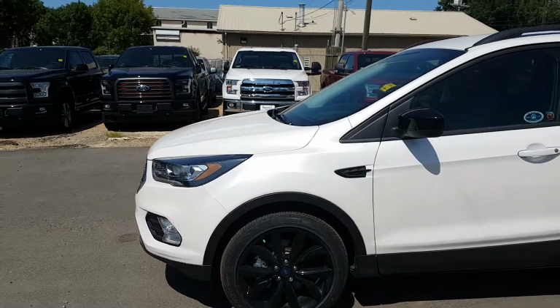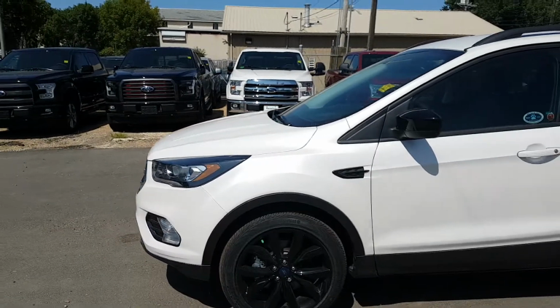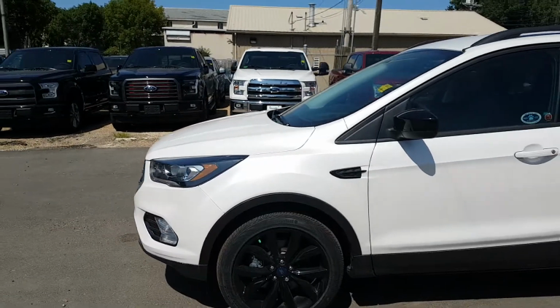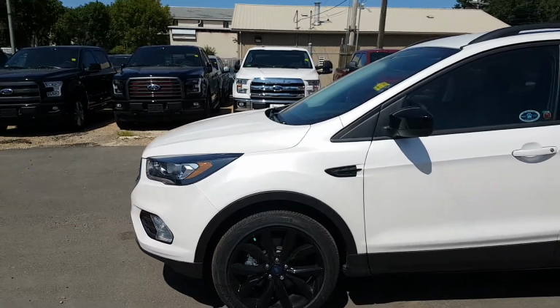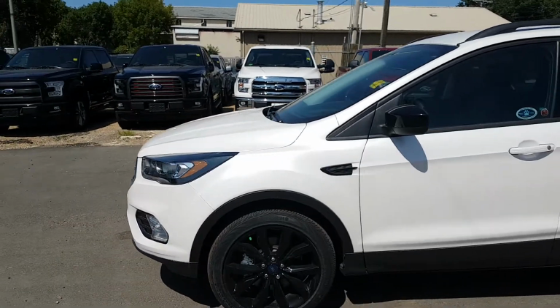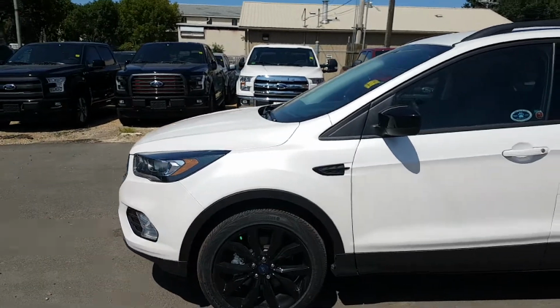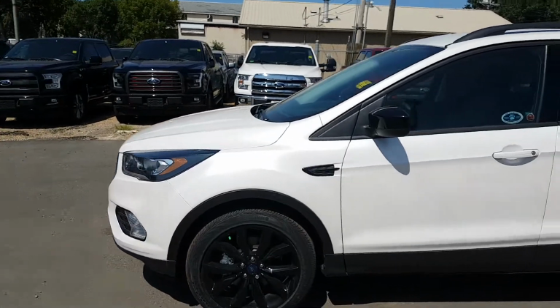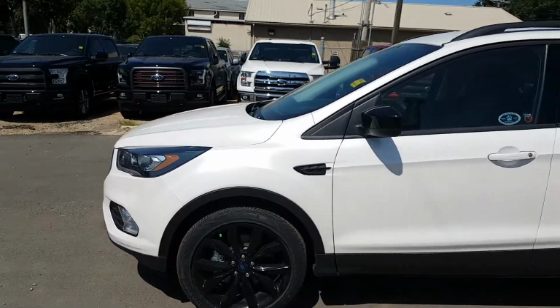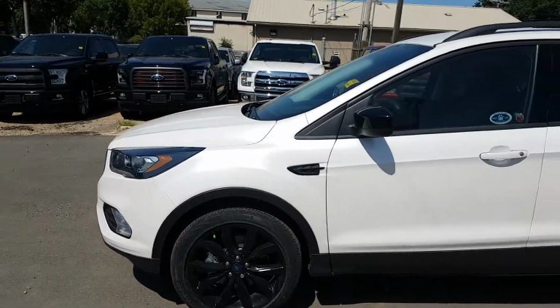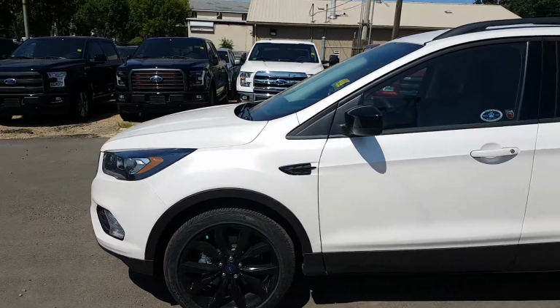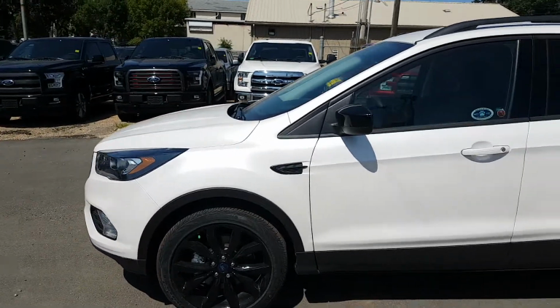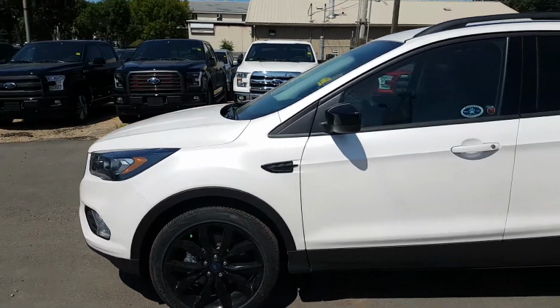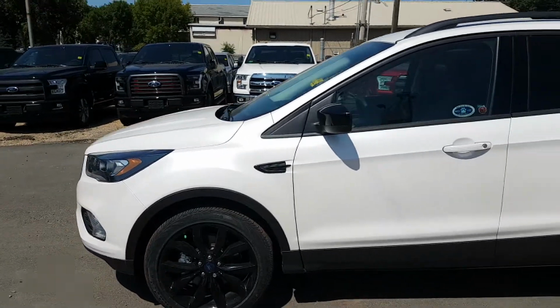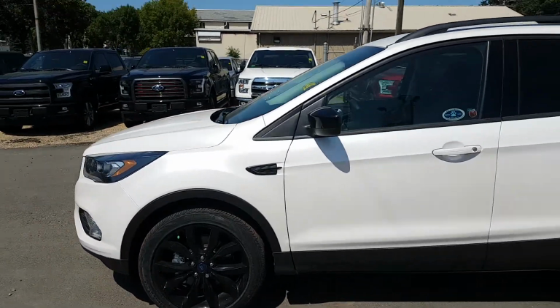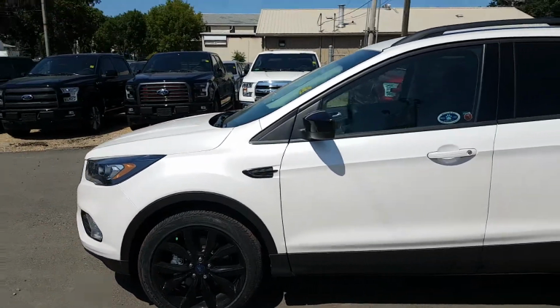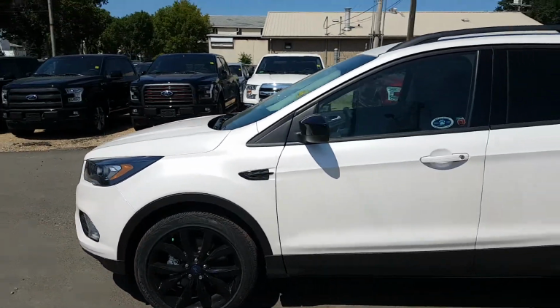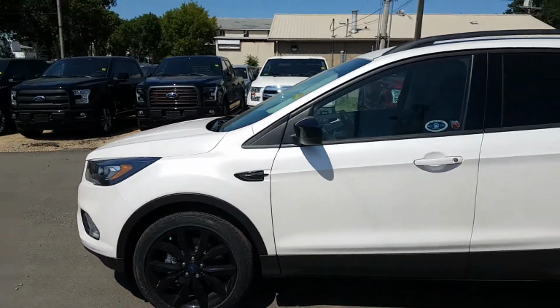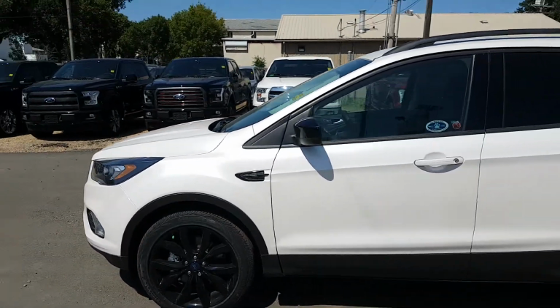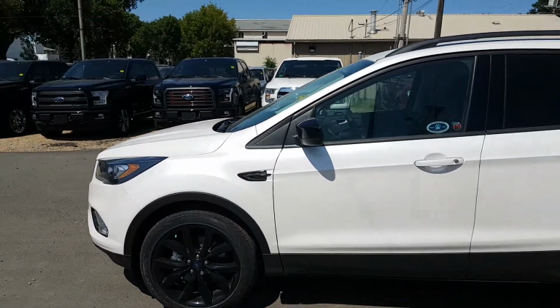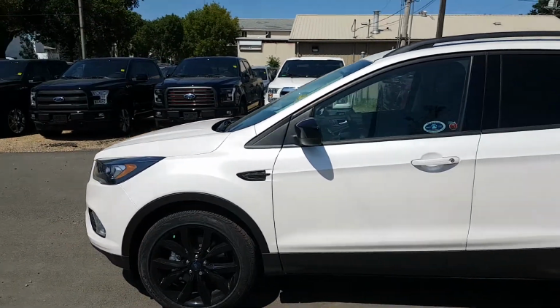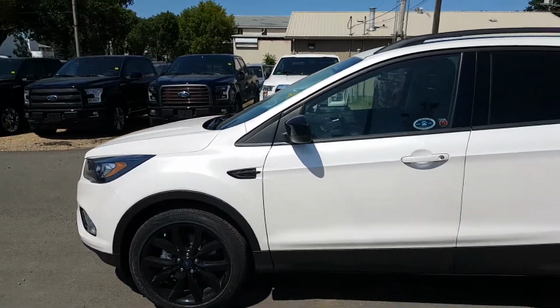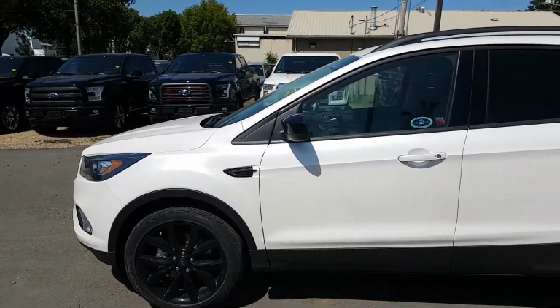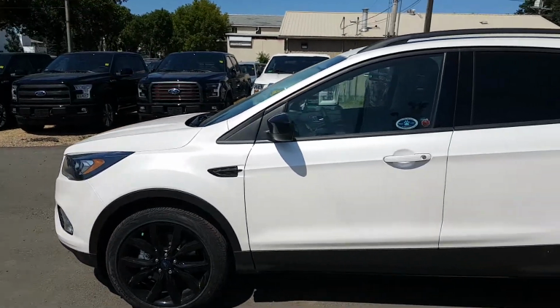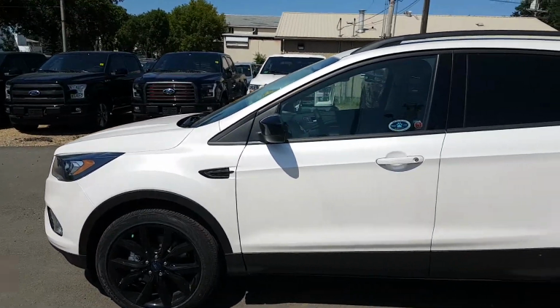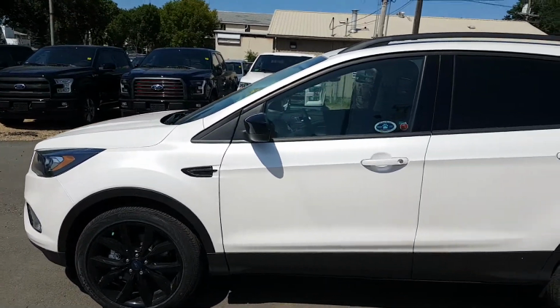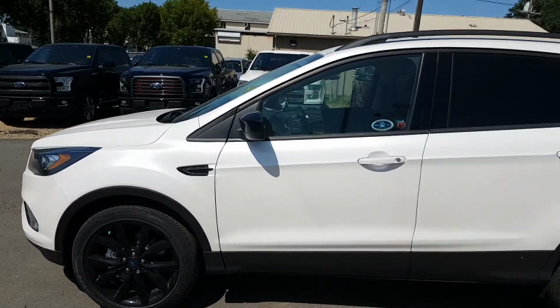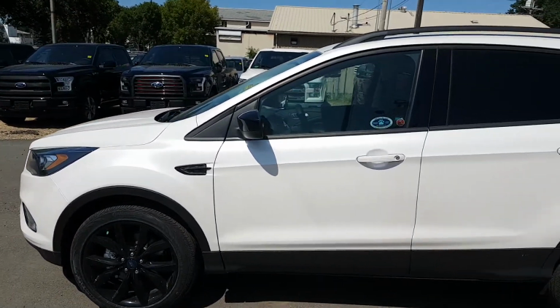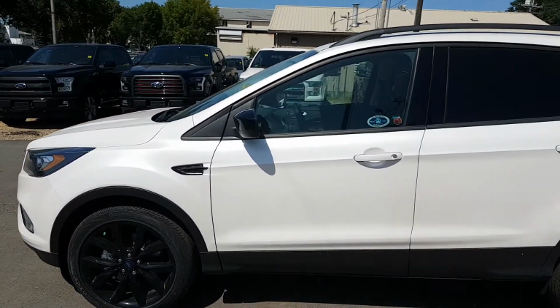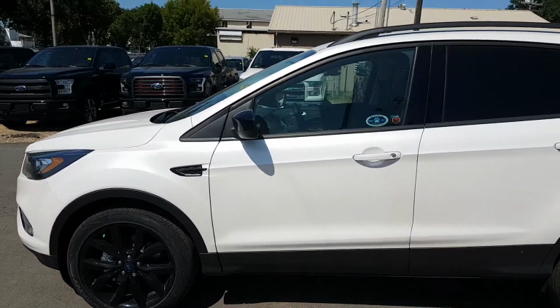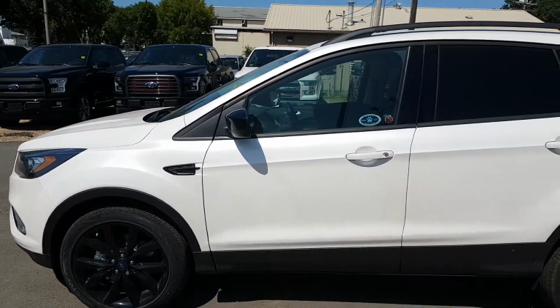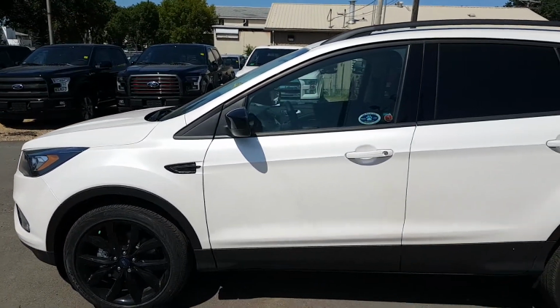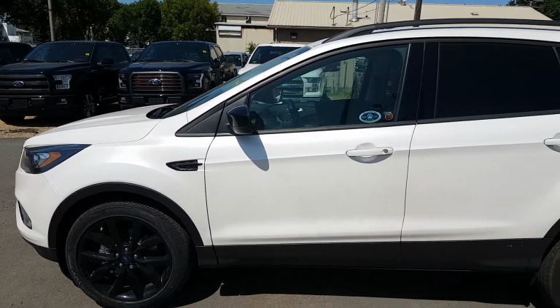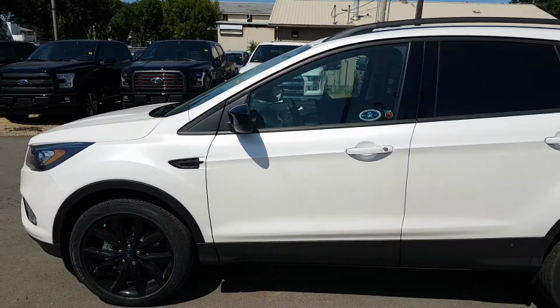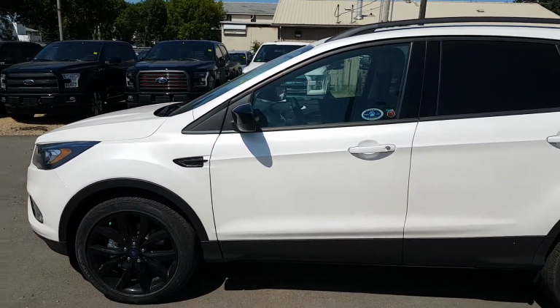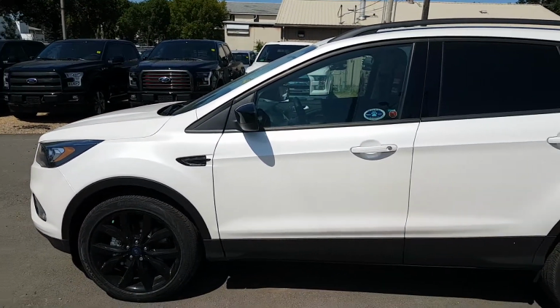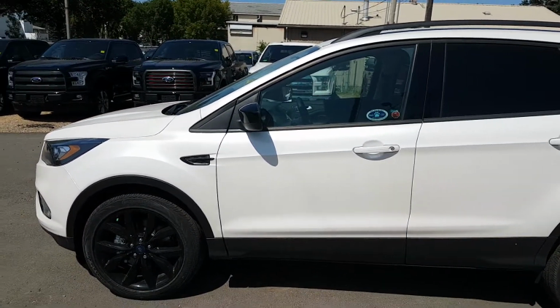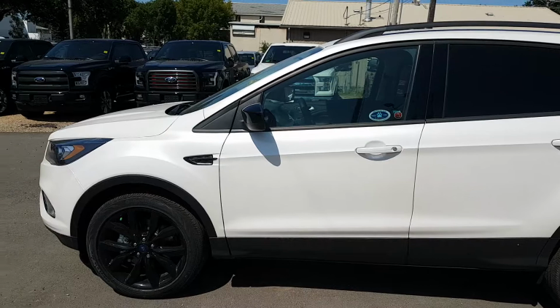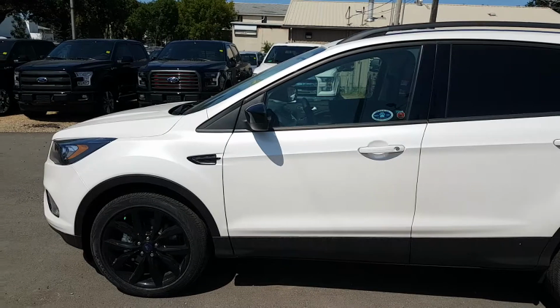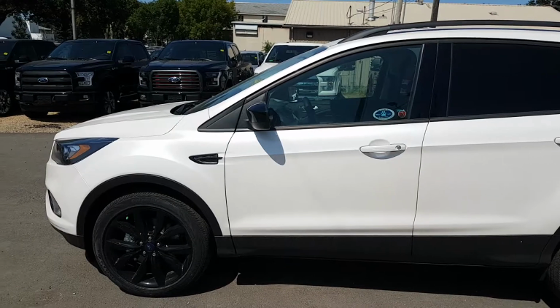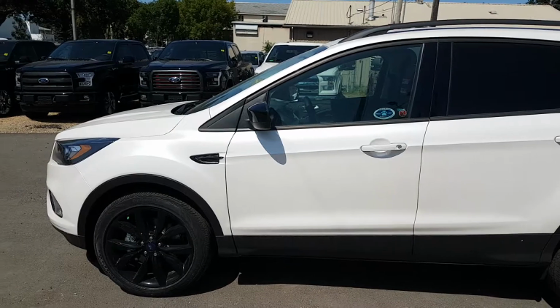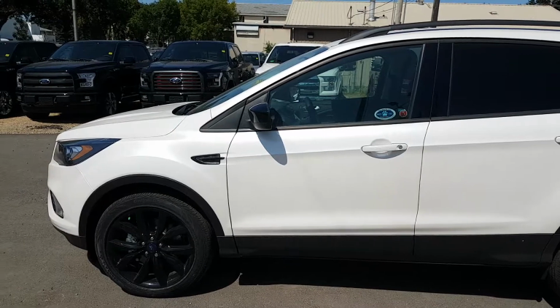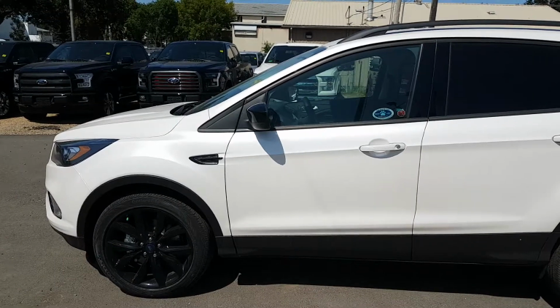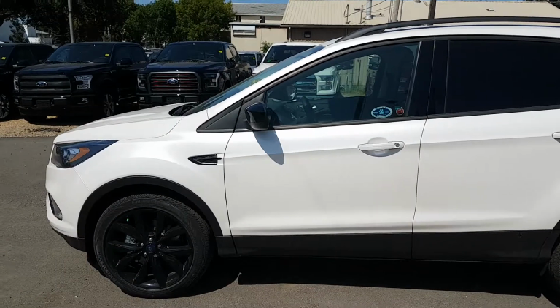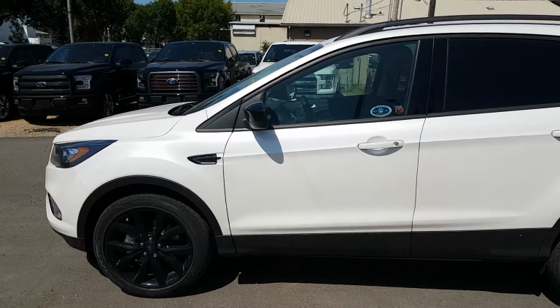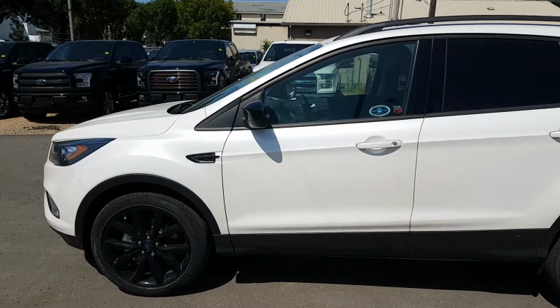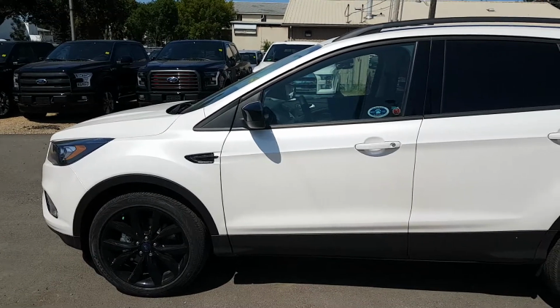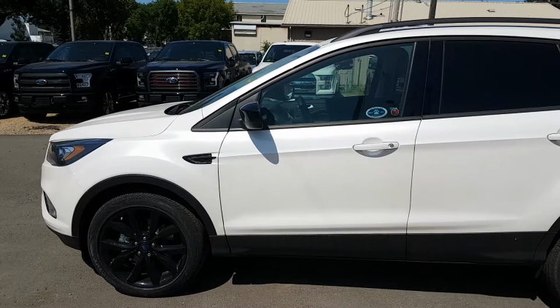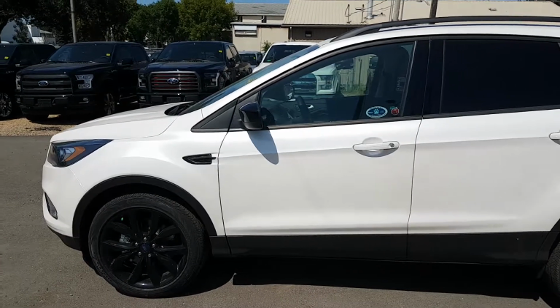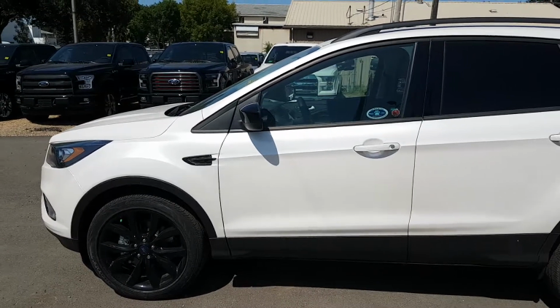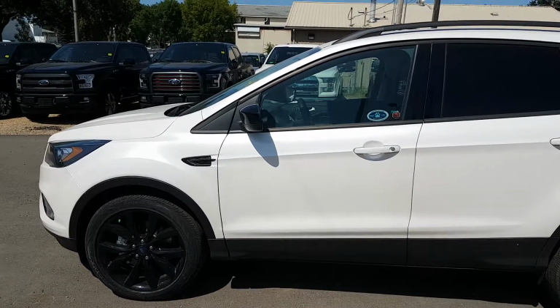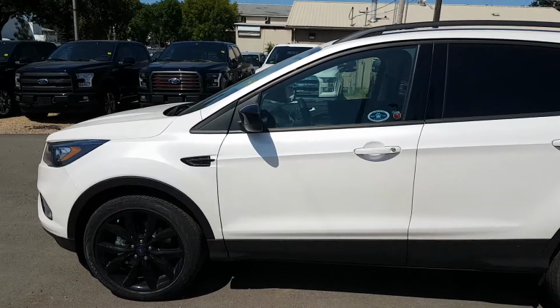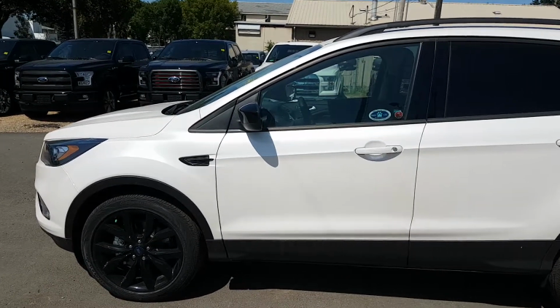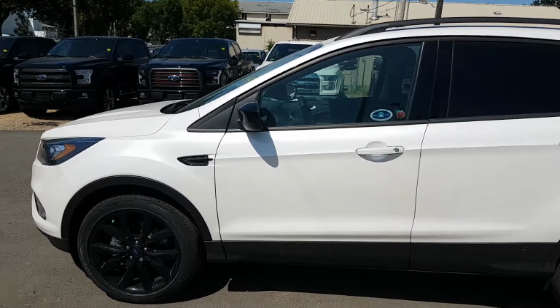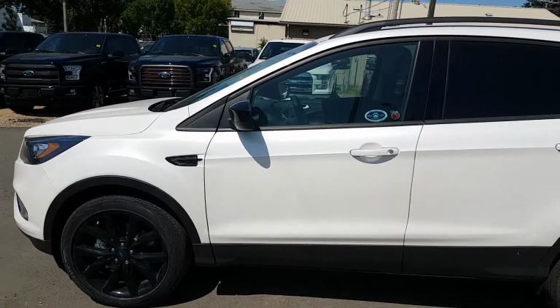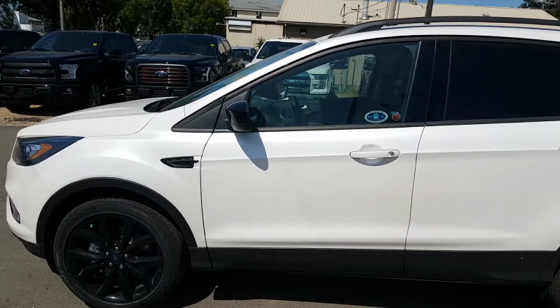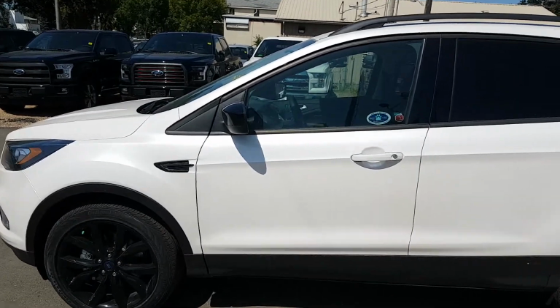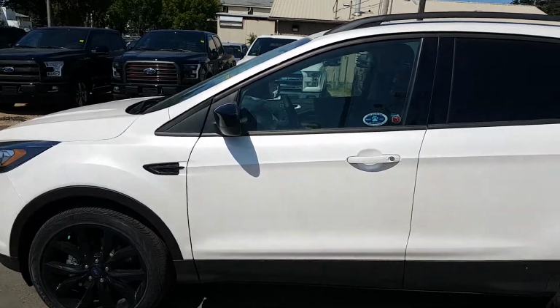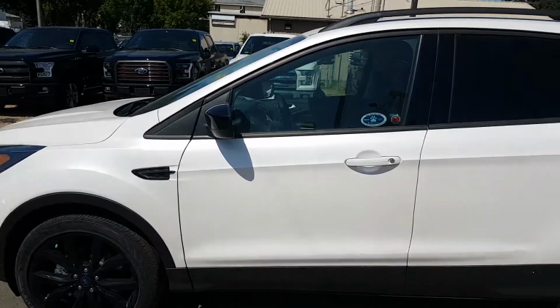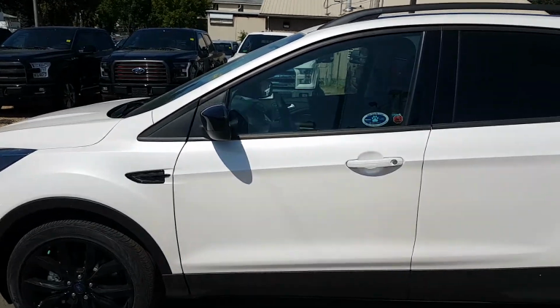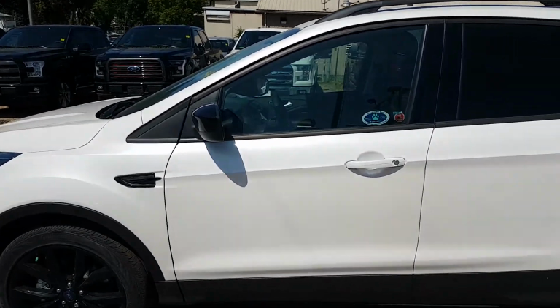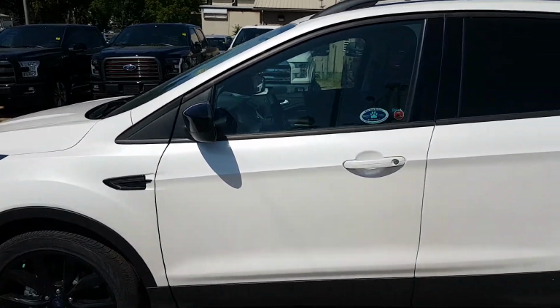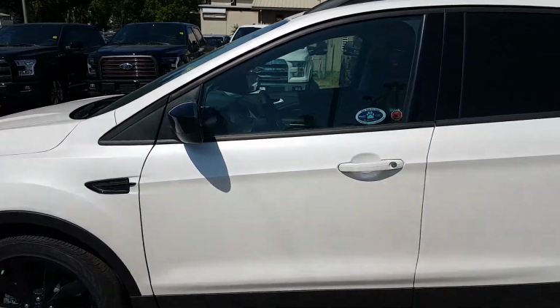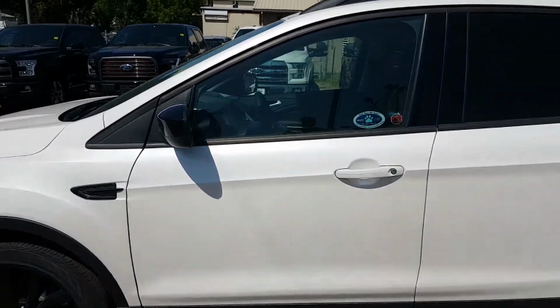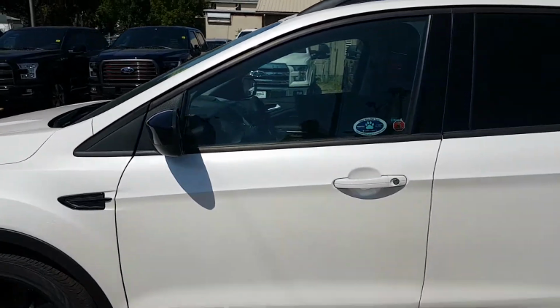This vehicle is available today at 11420 107th Ave Northwest in Edmonton, Alberta. Let's check out some of the features inside.